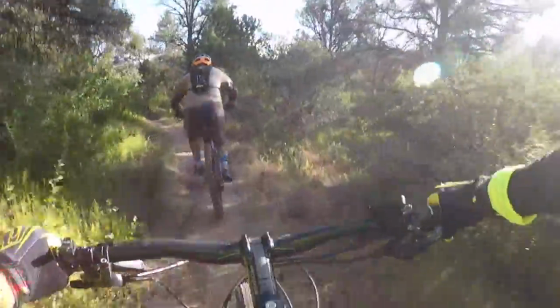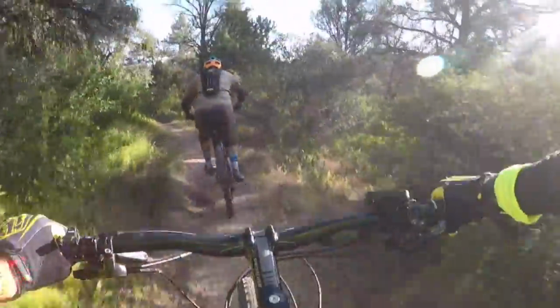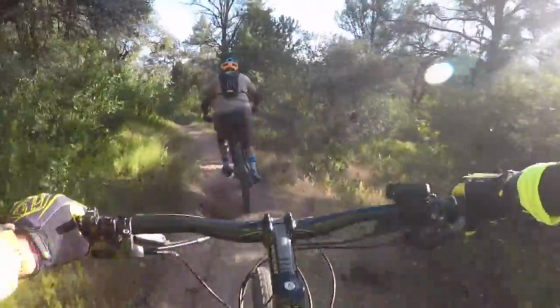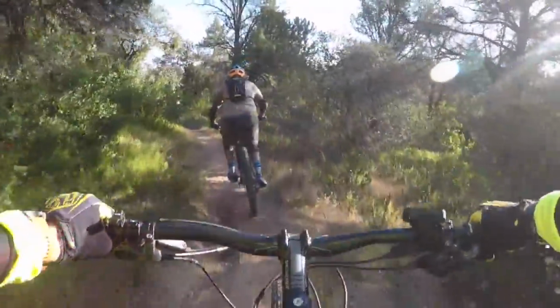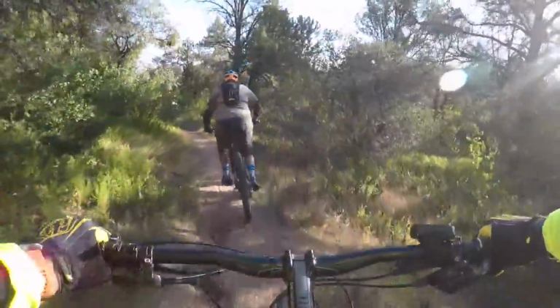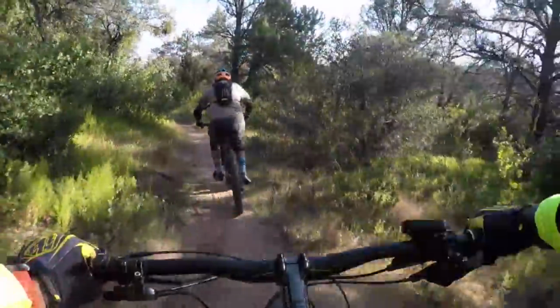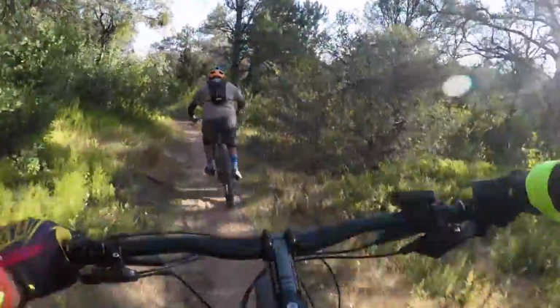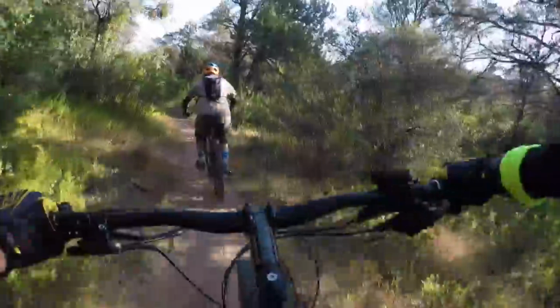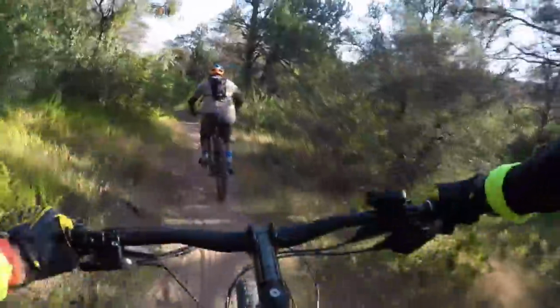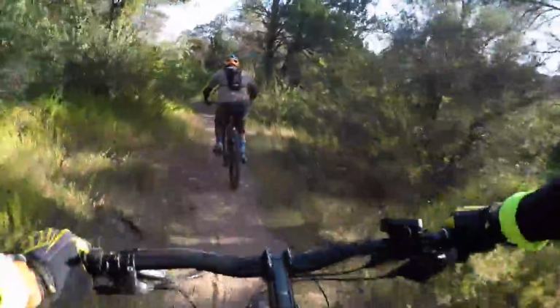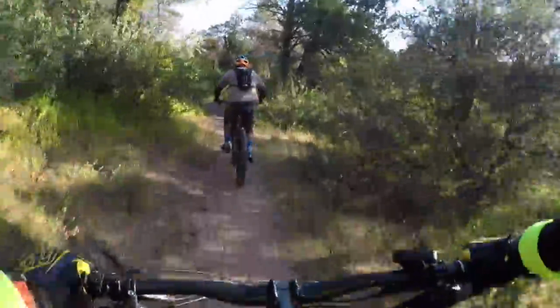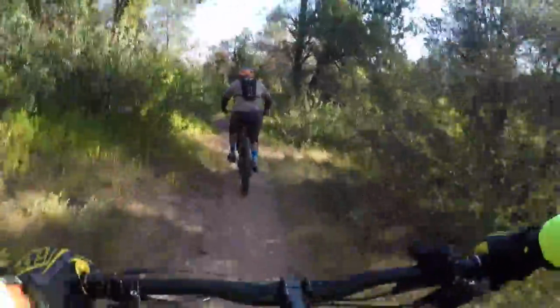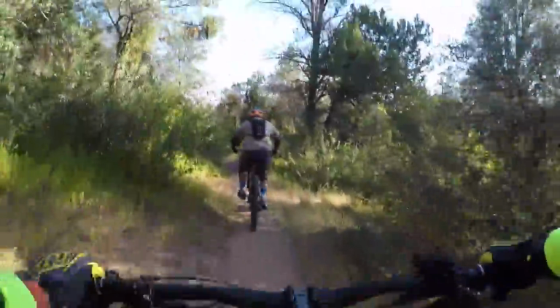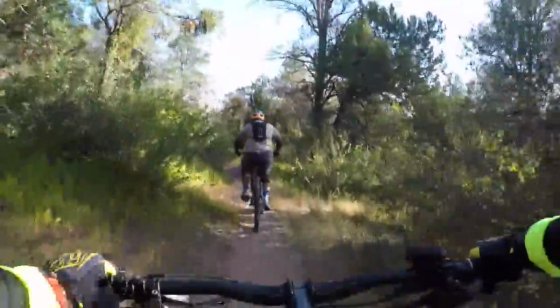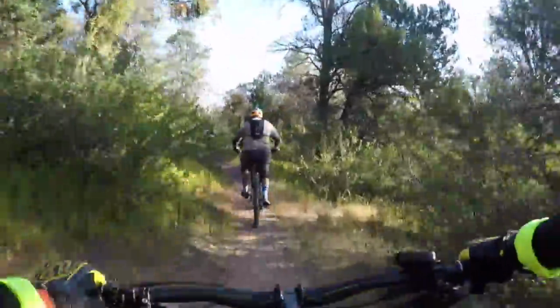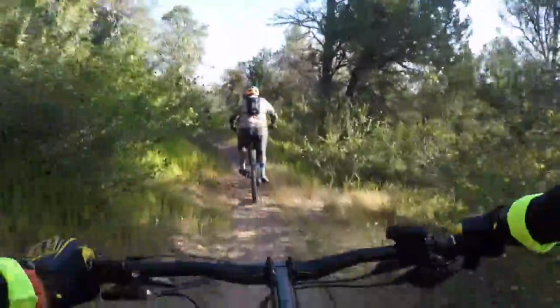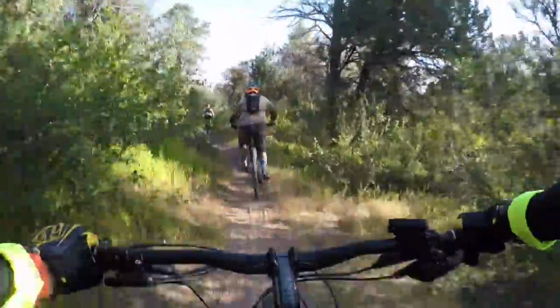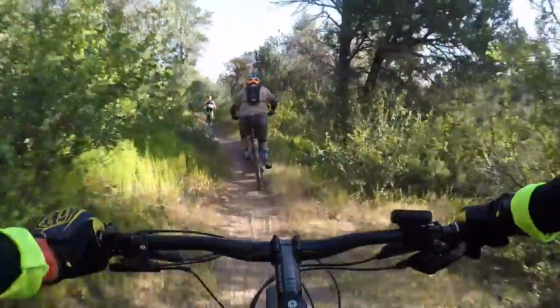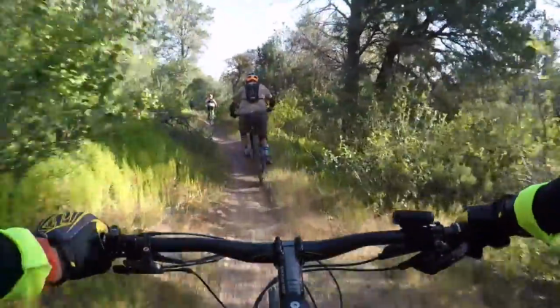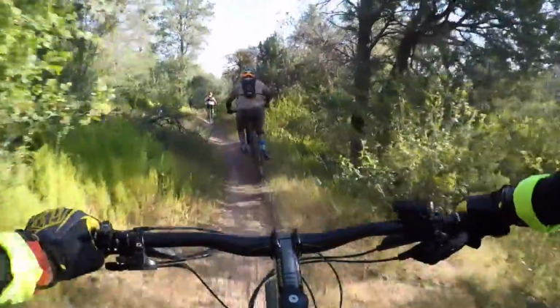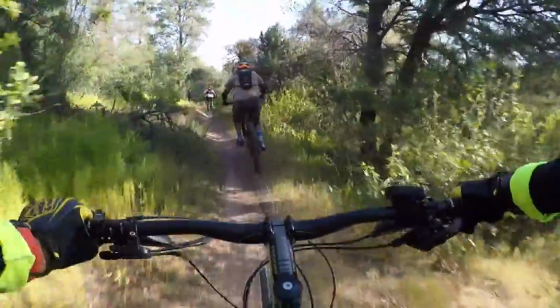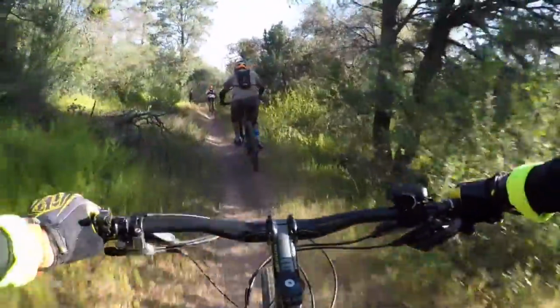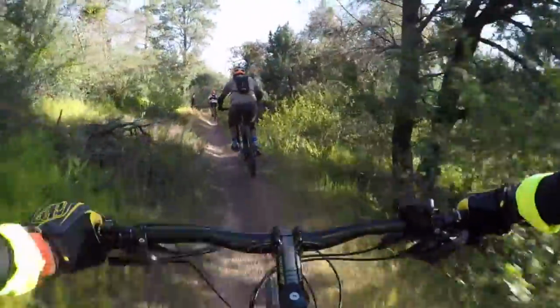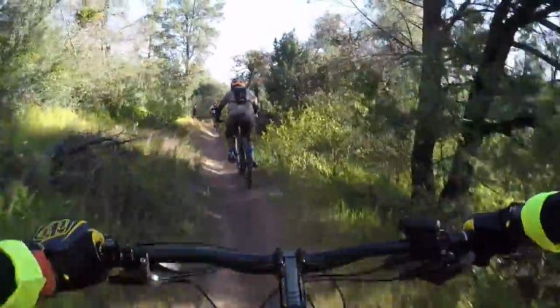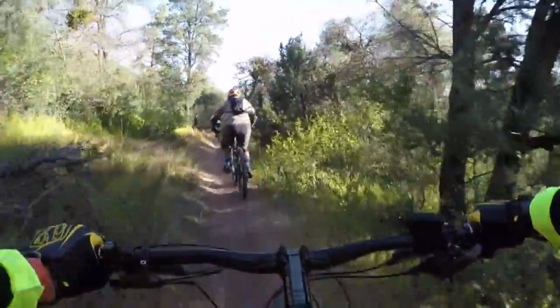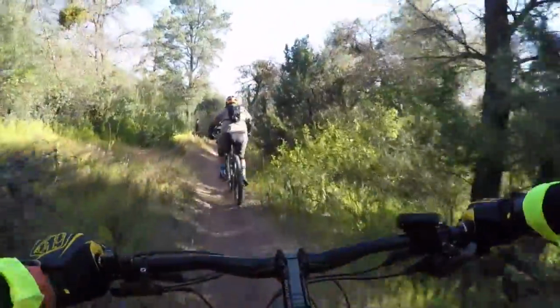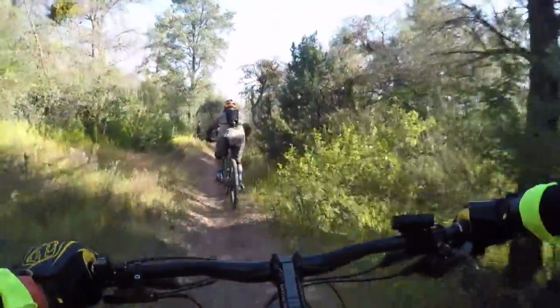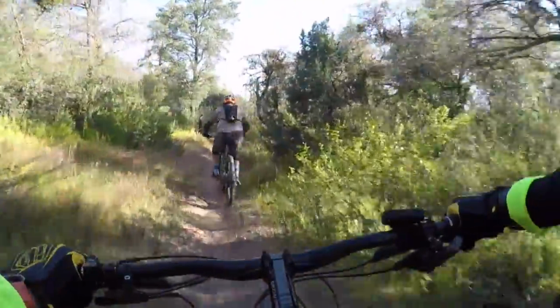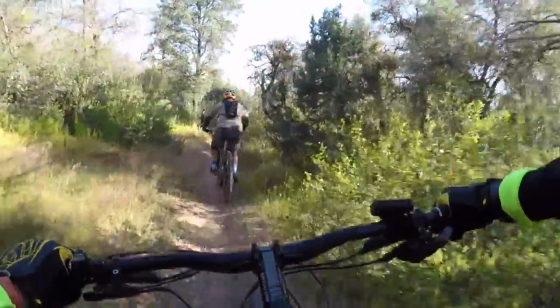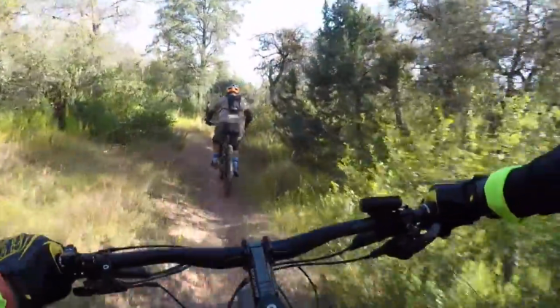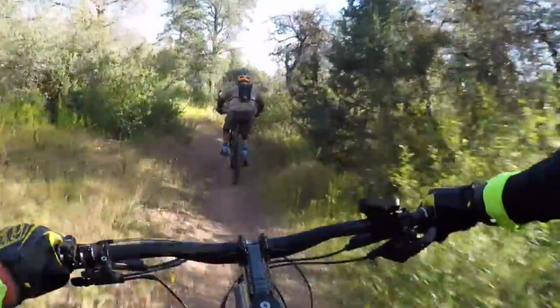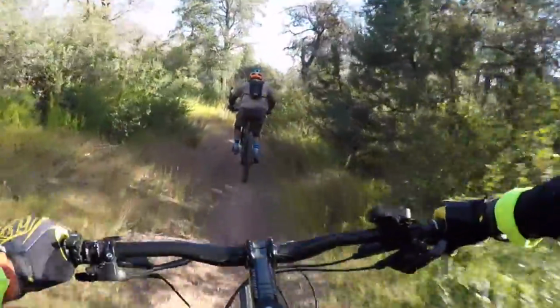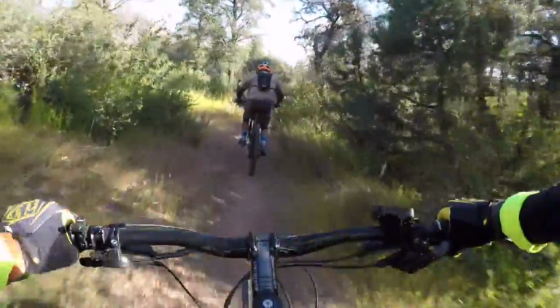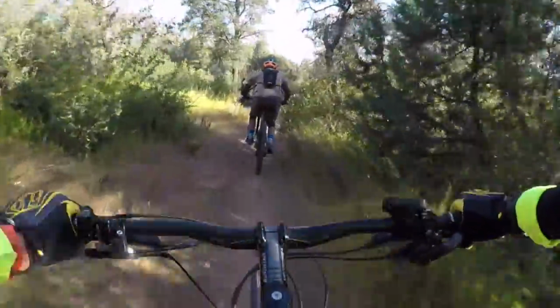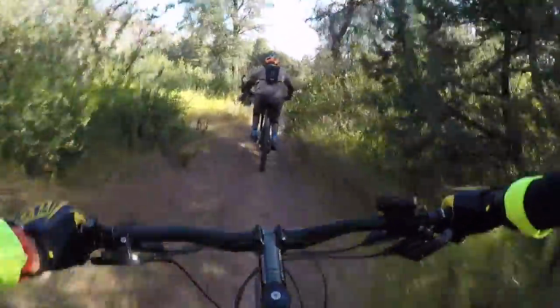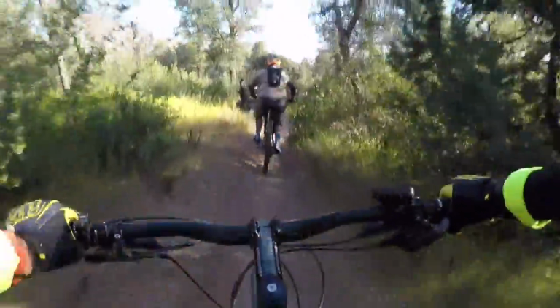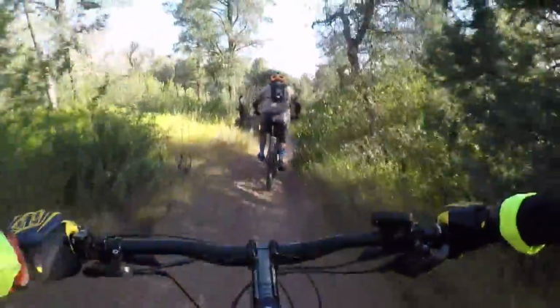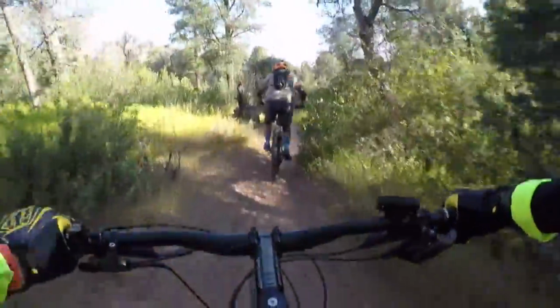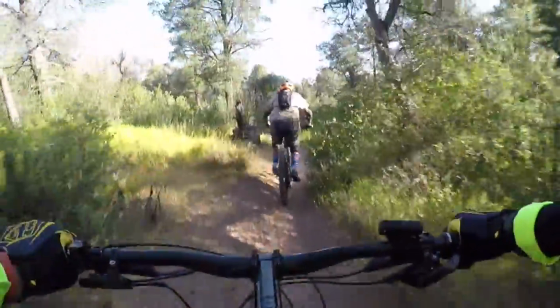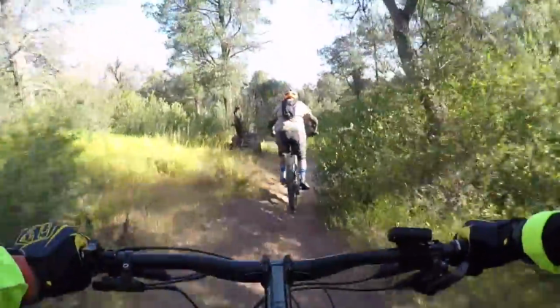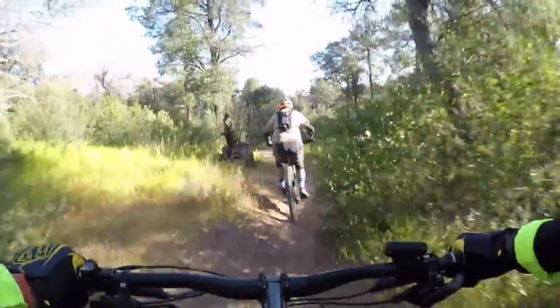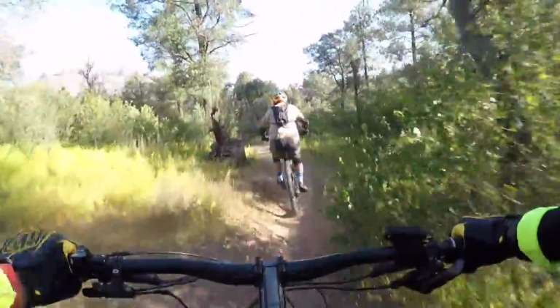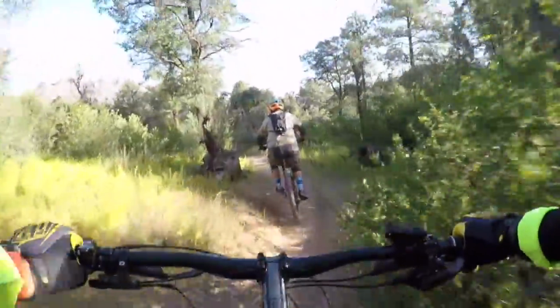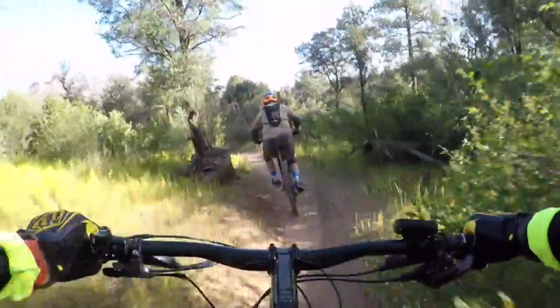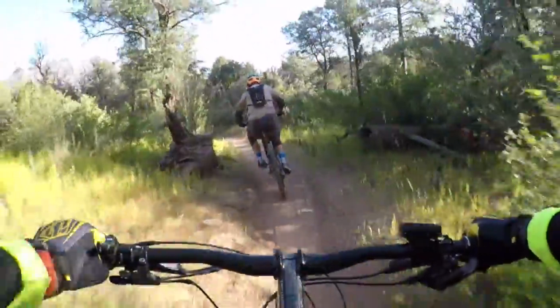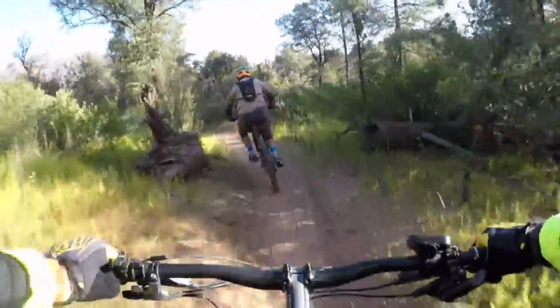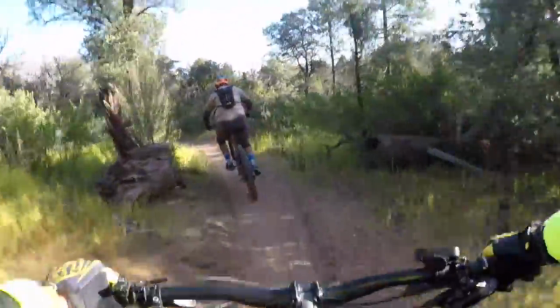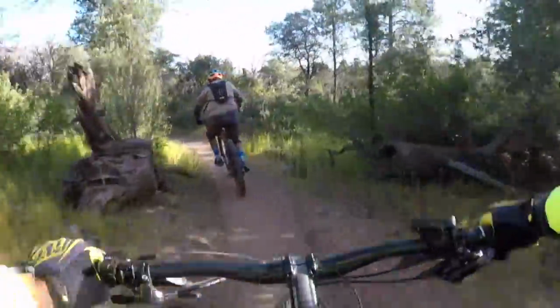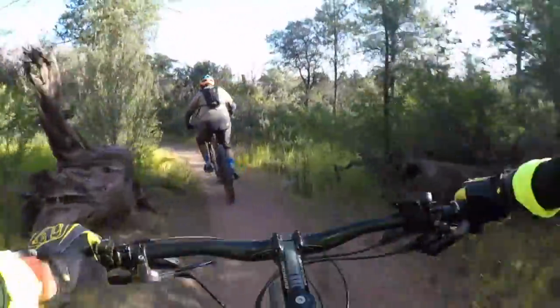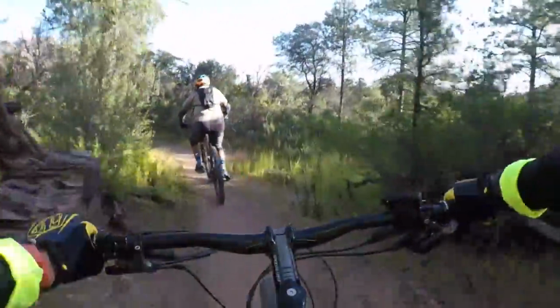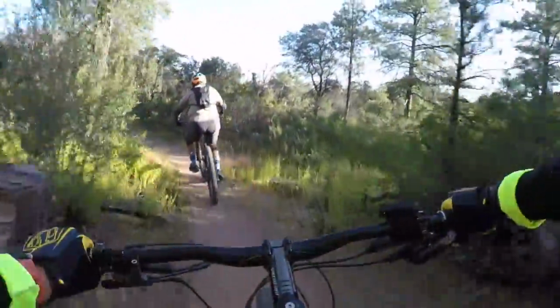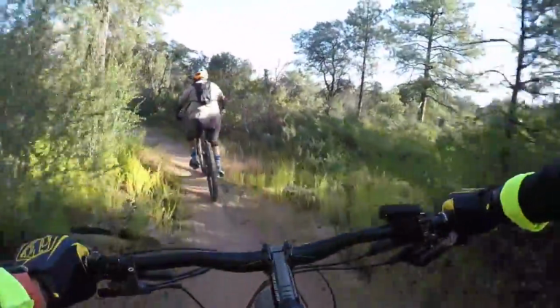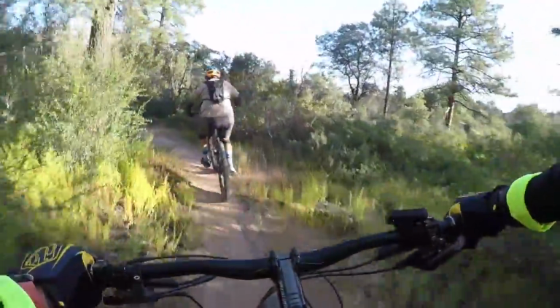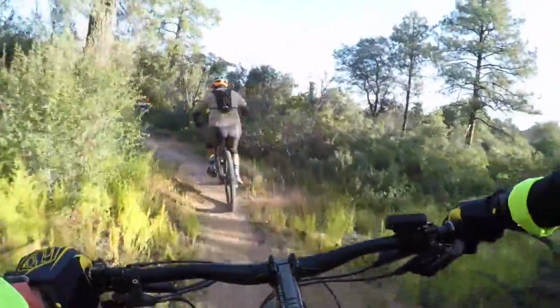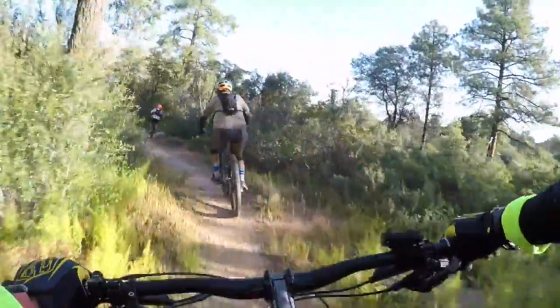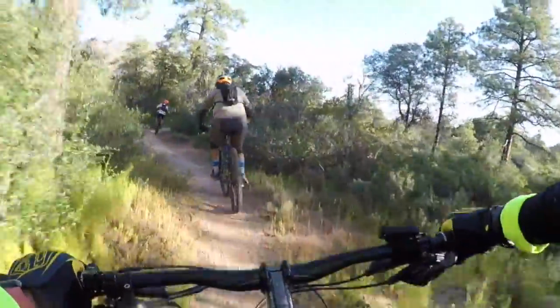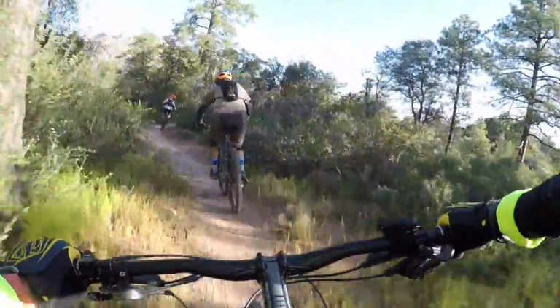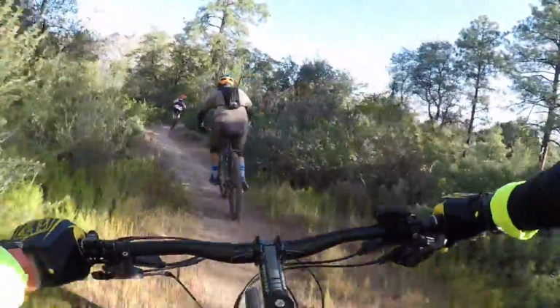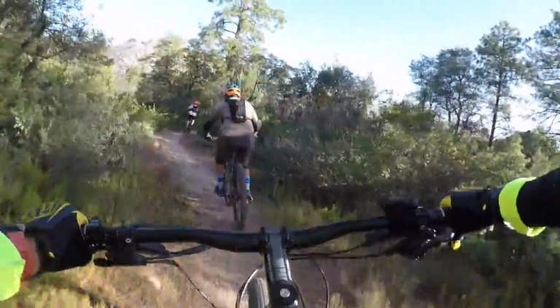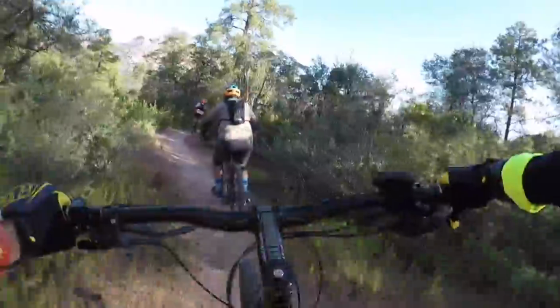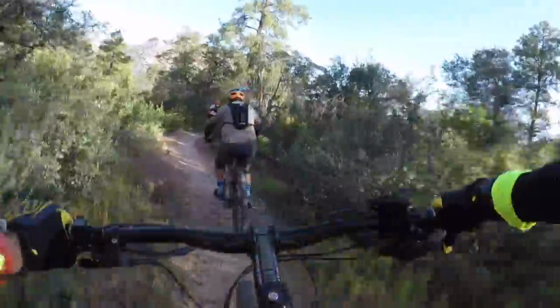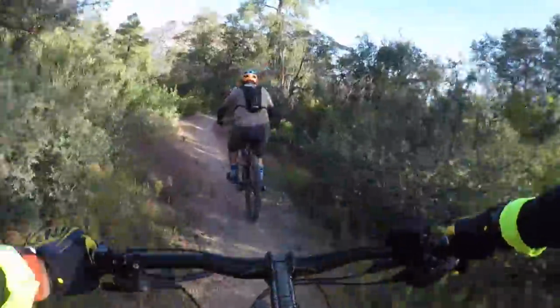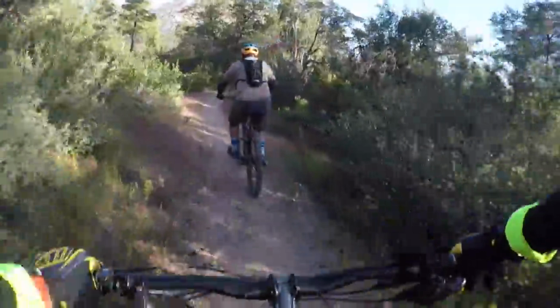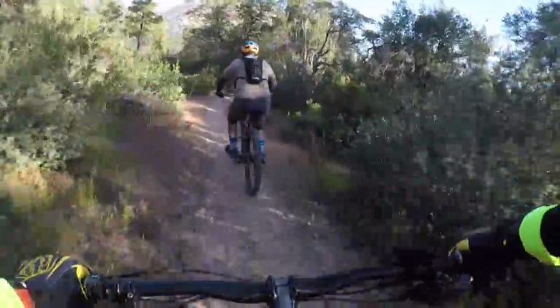This is a lot of fun. It's gotten pretty sandy with all the rain we've had, so you have to be a little bit careful in the corners.